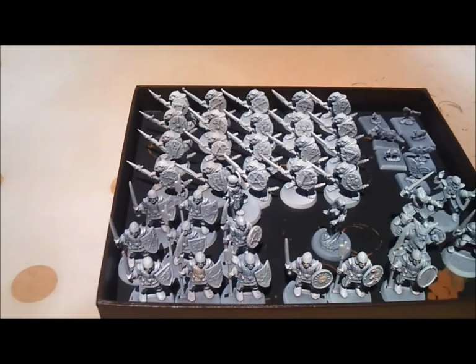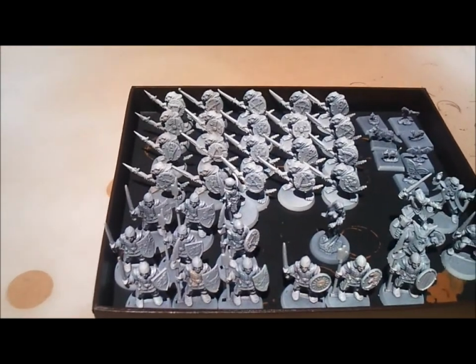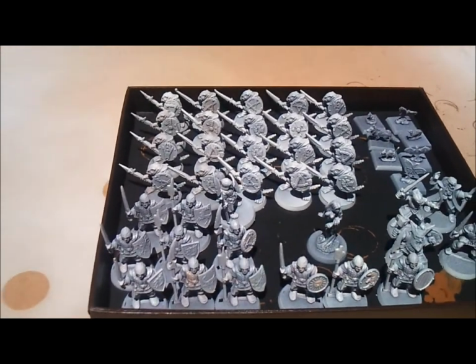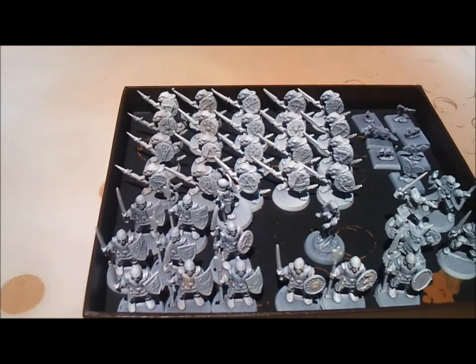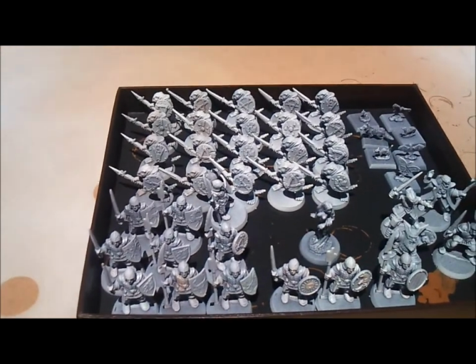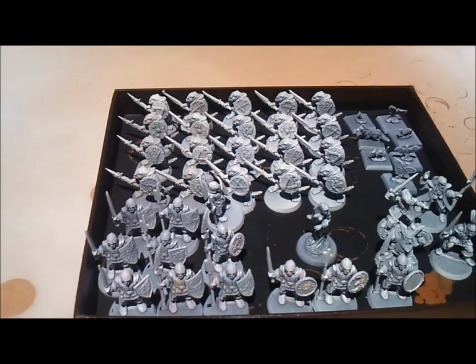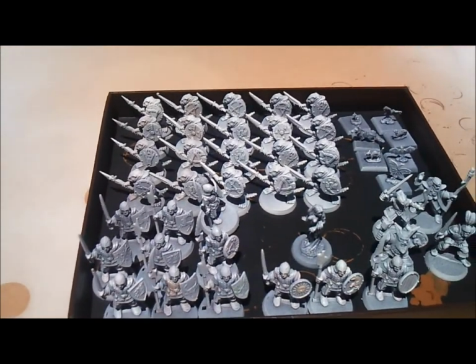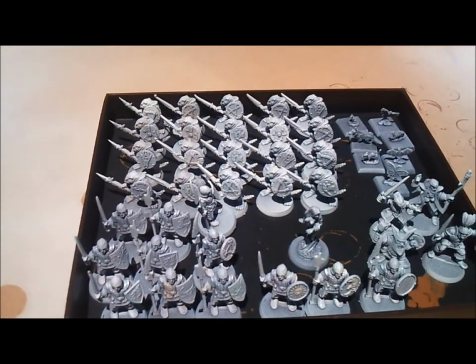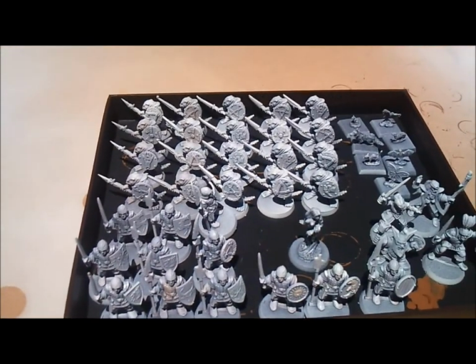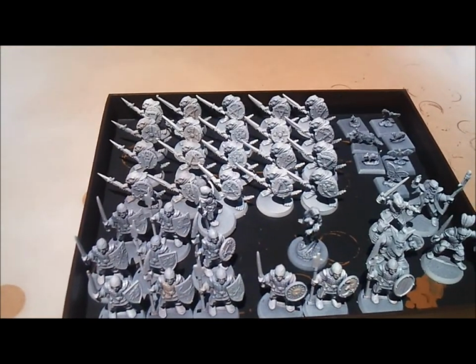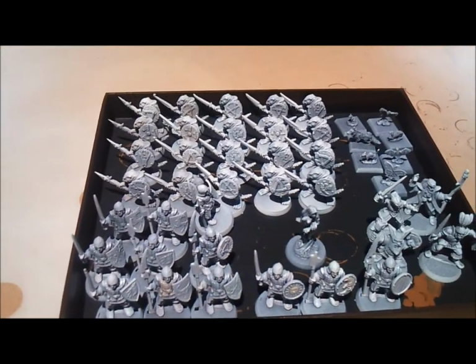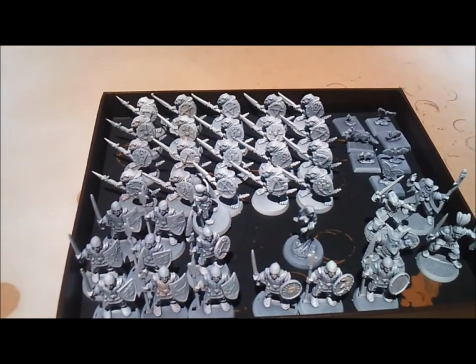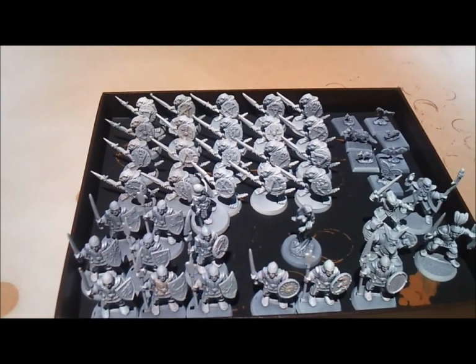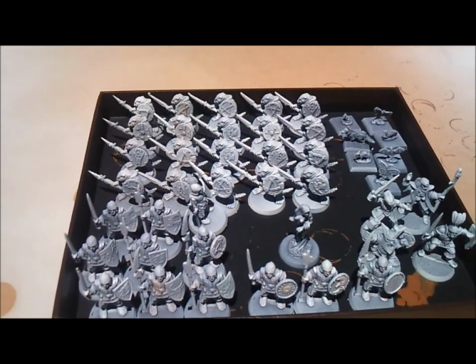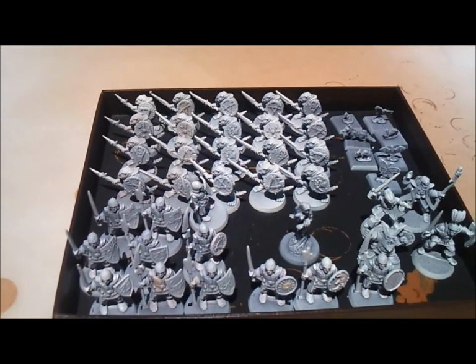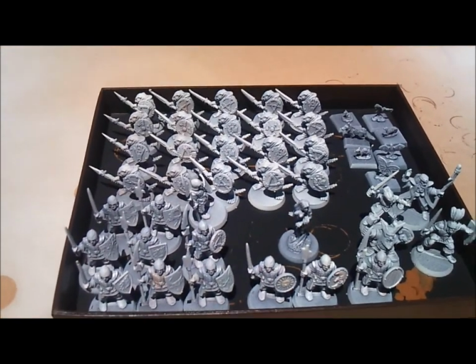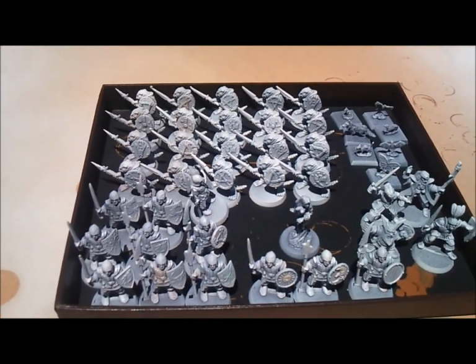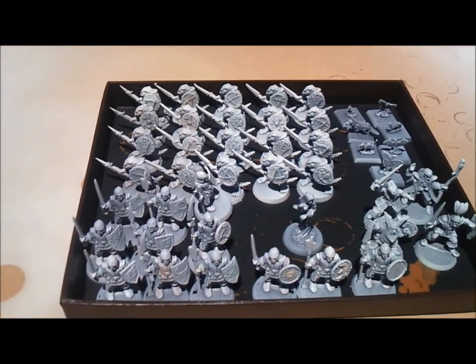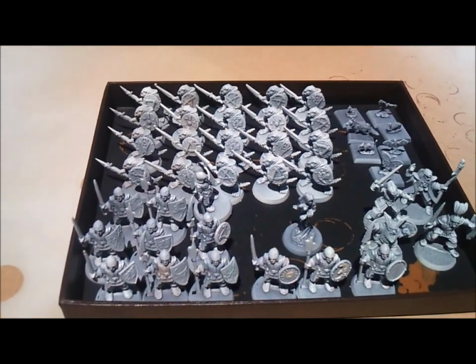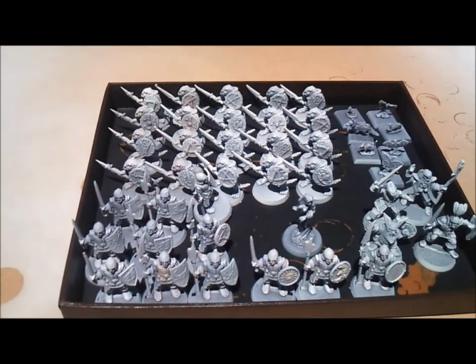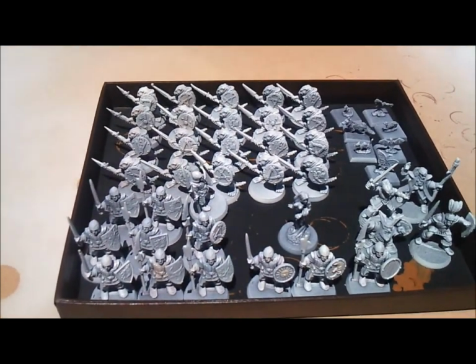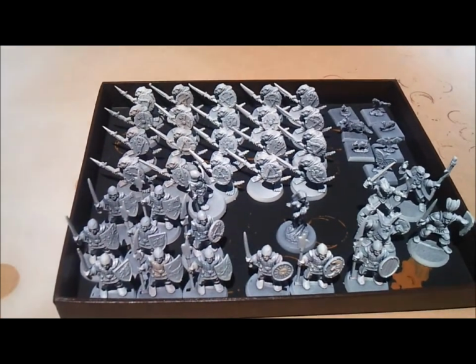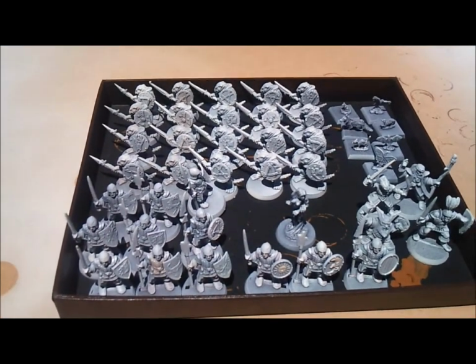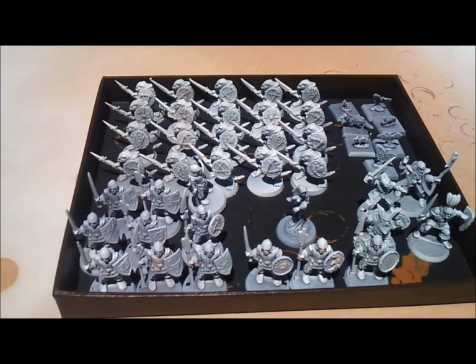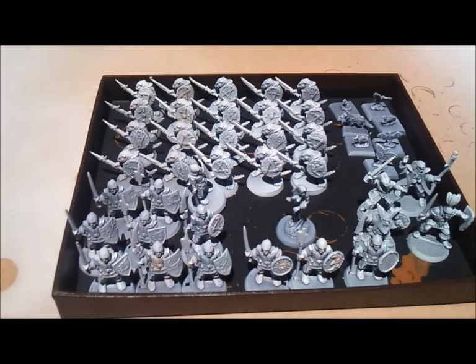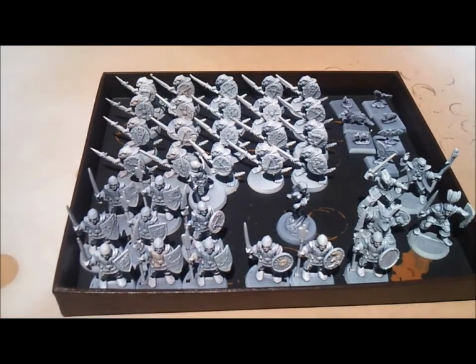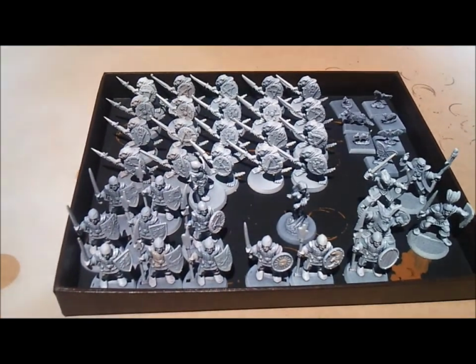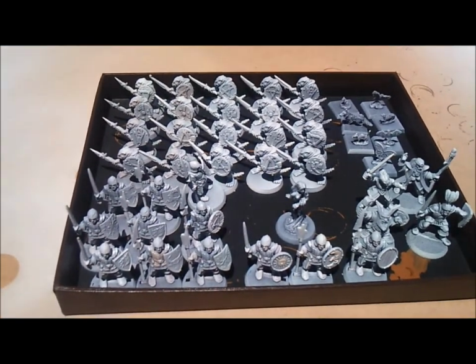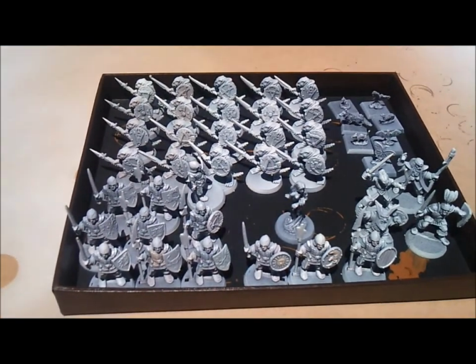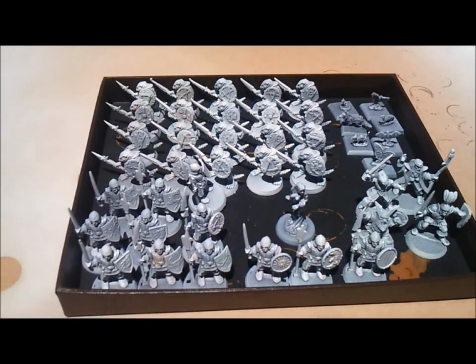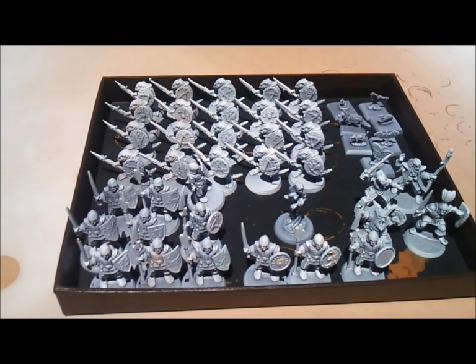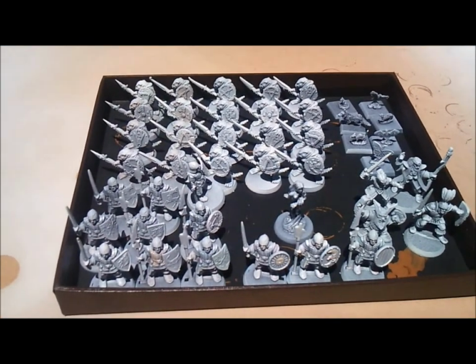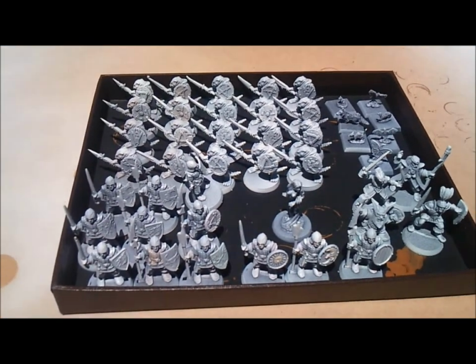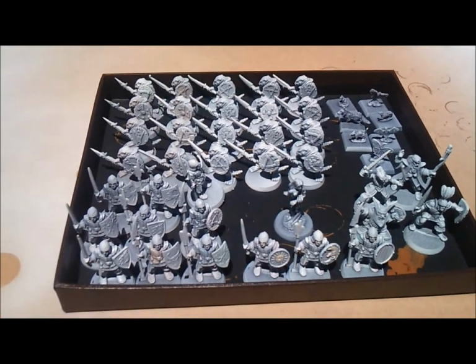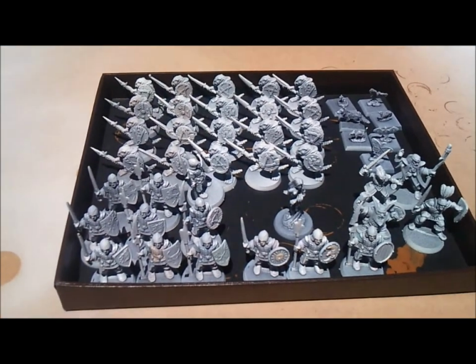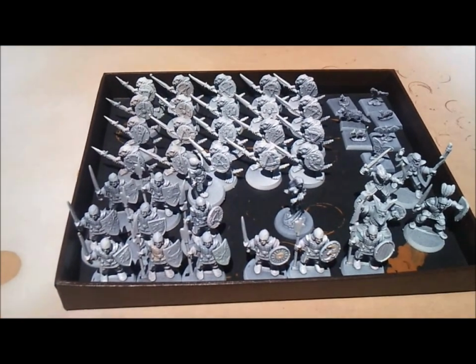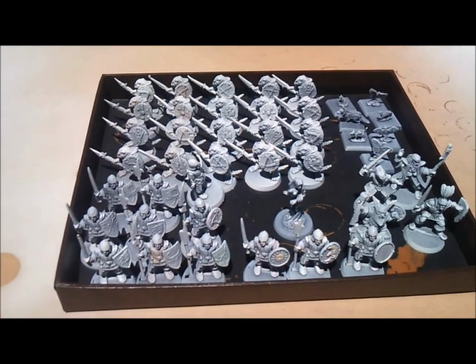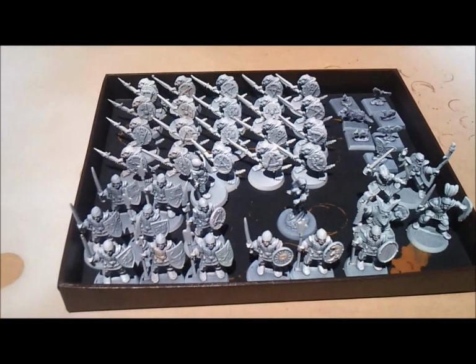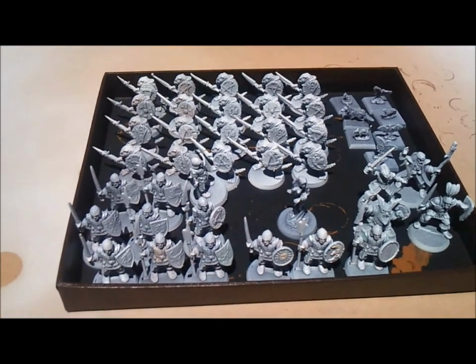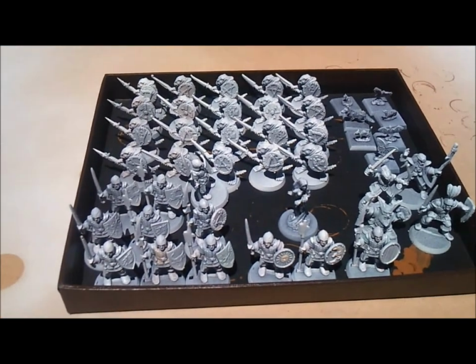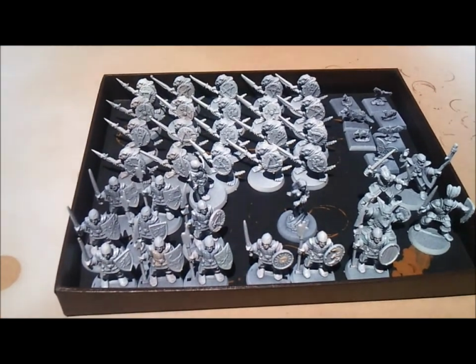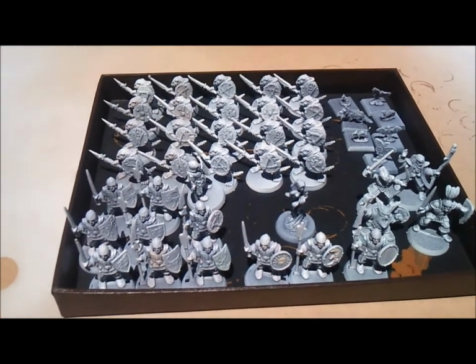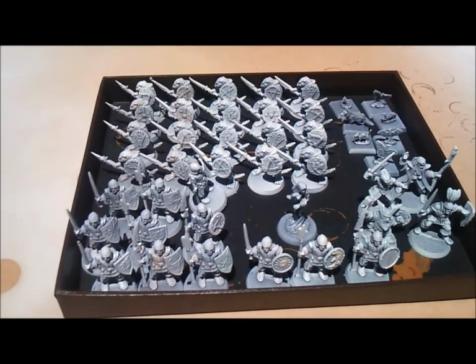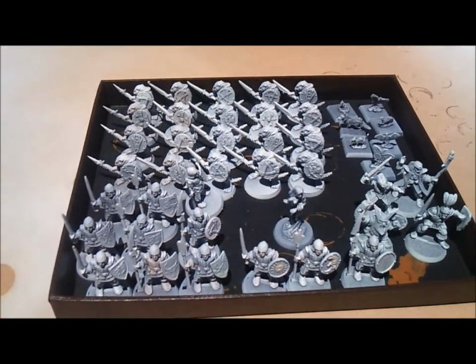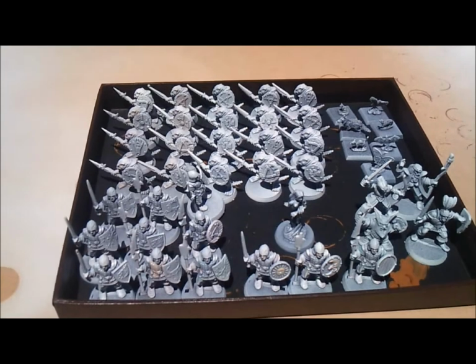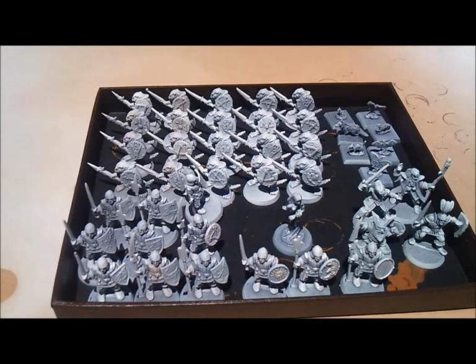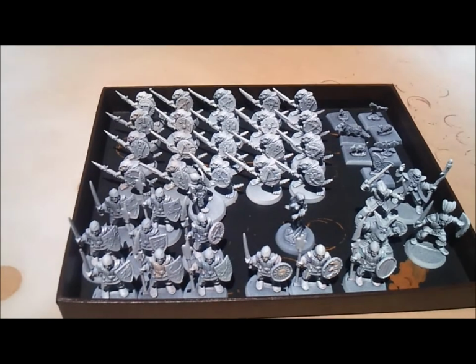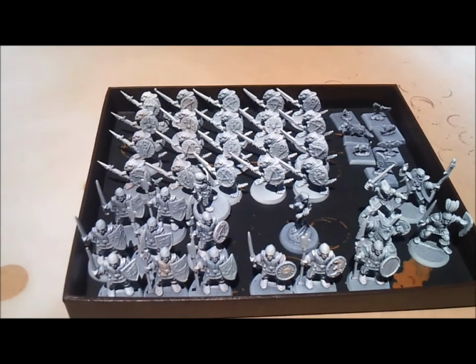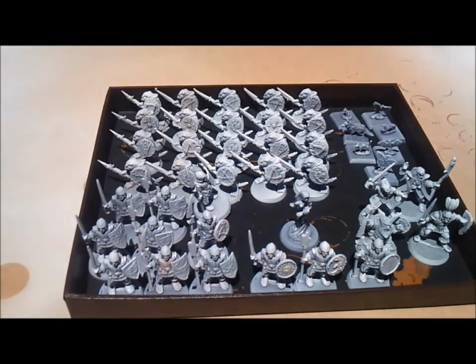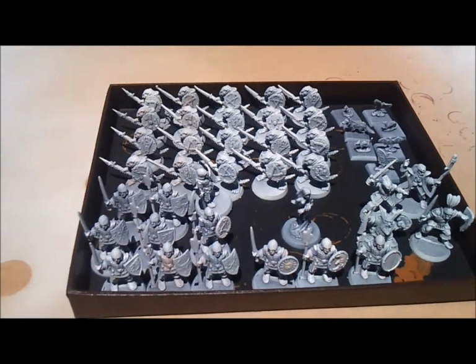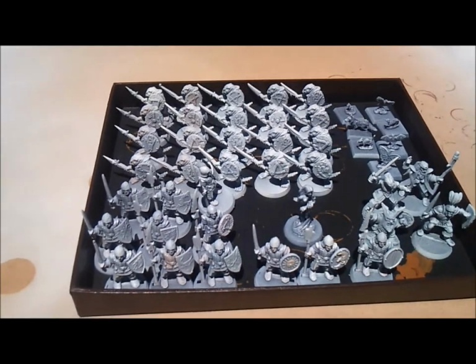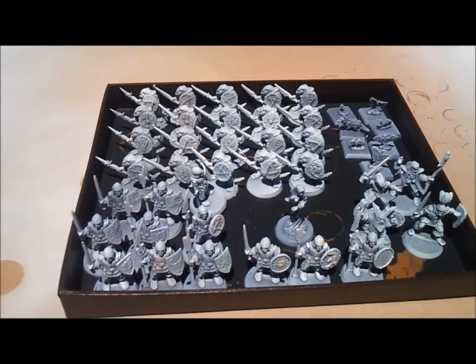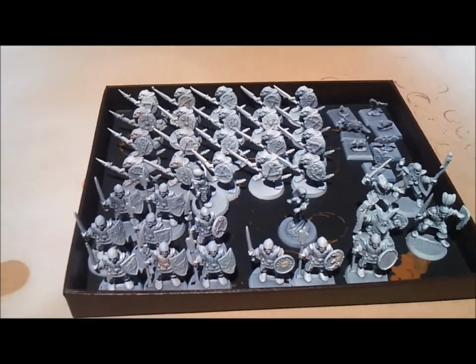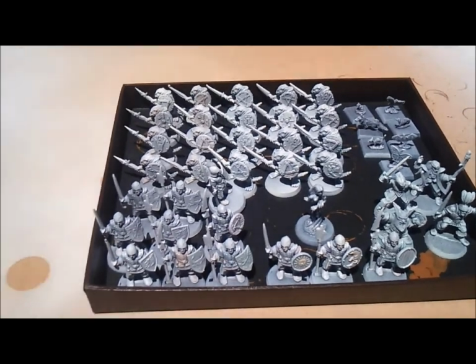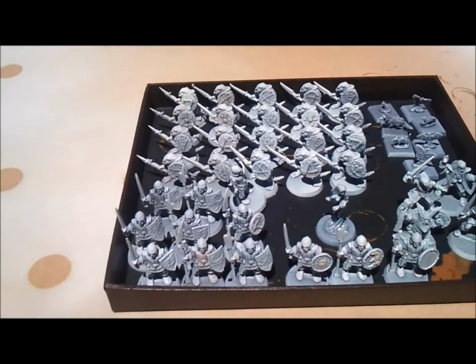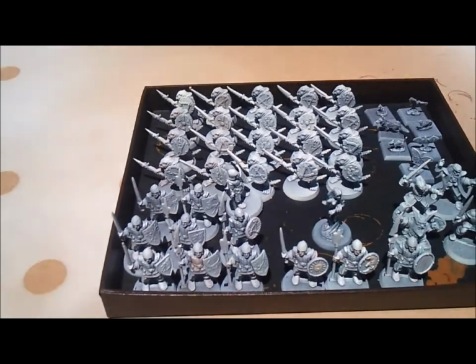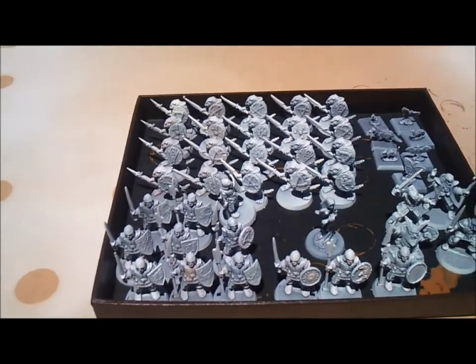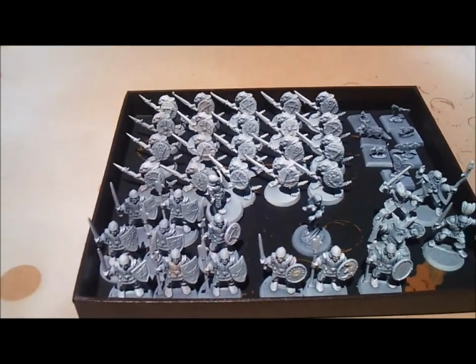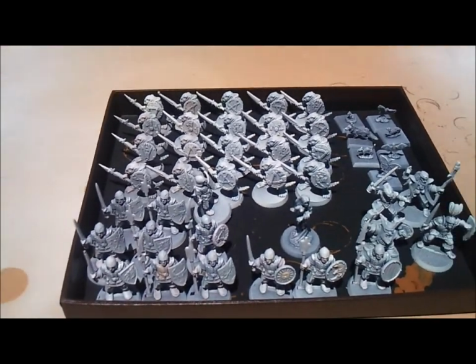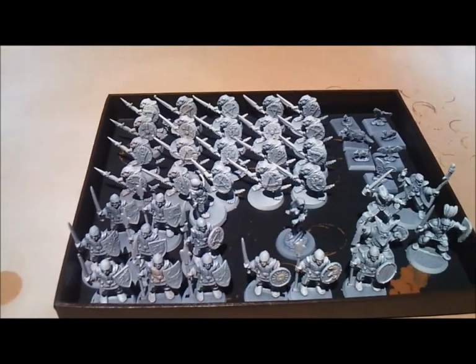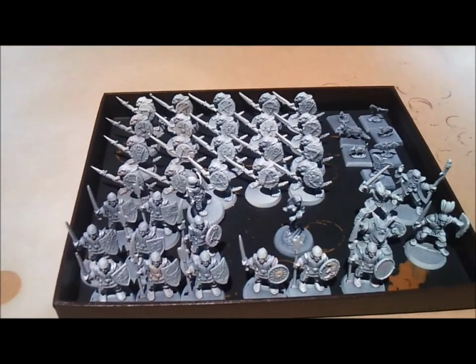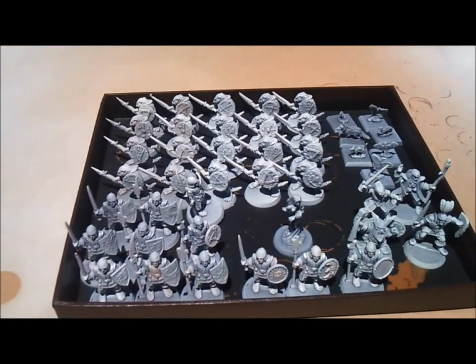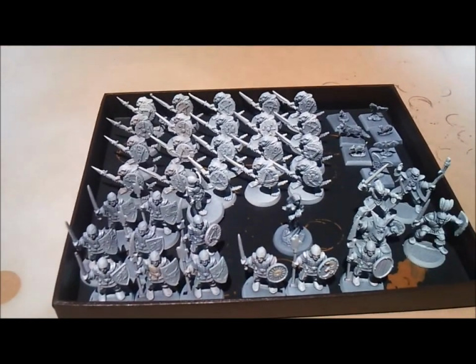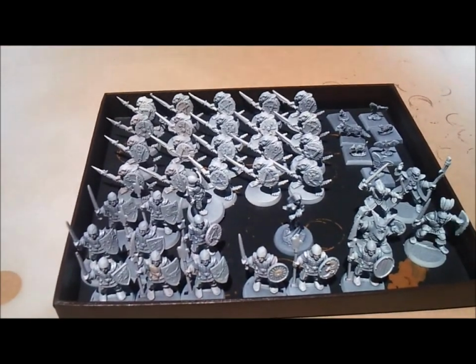Now, that's just an update on where I'm at and how I plan on approaching the painting.